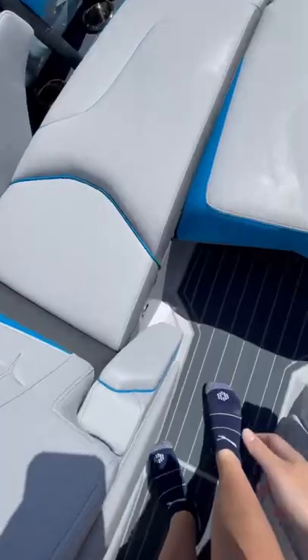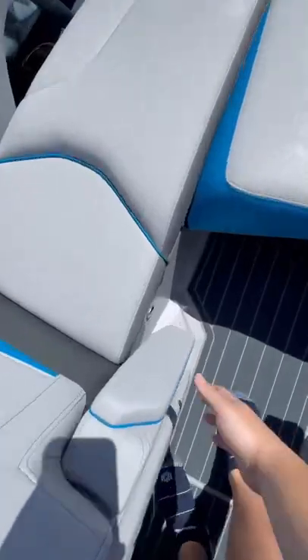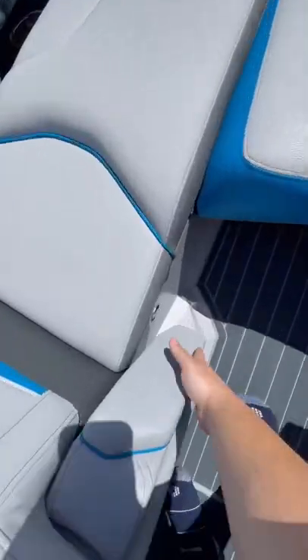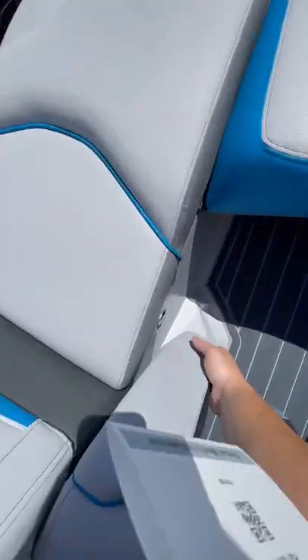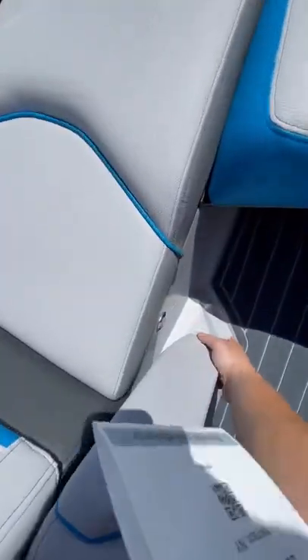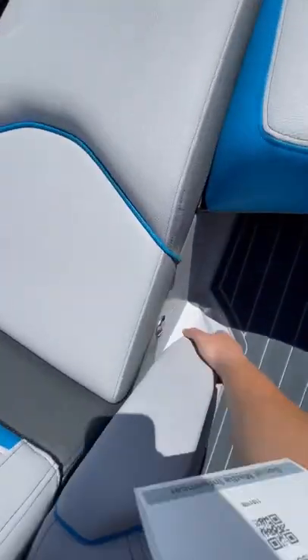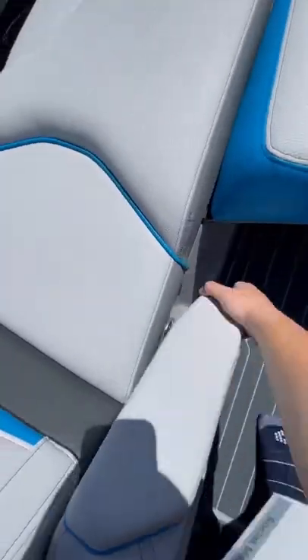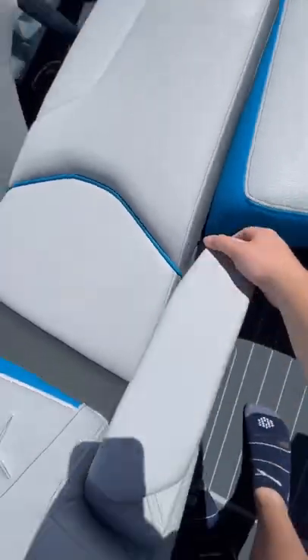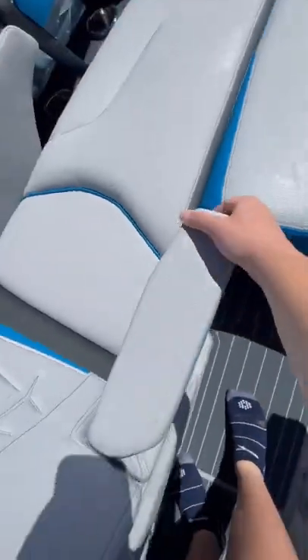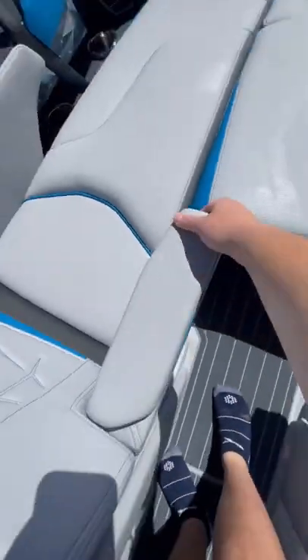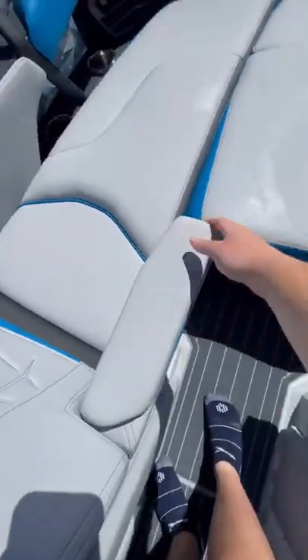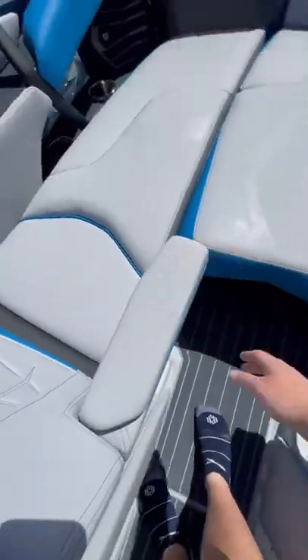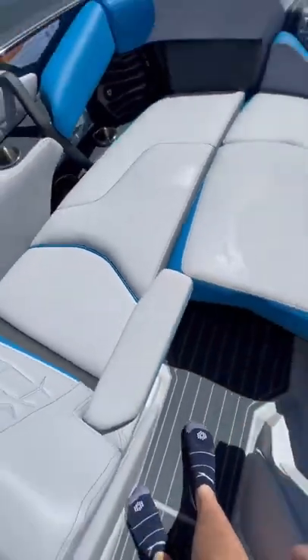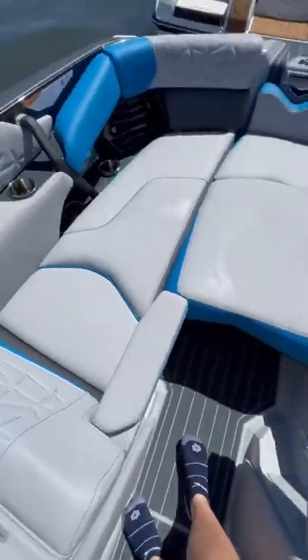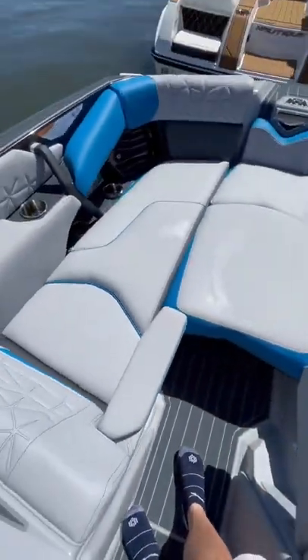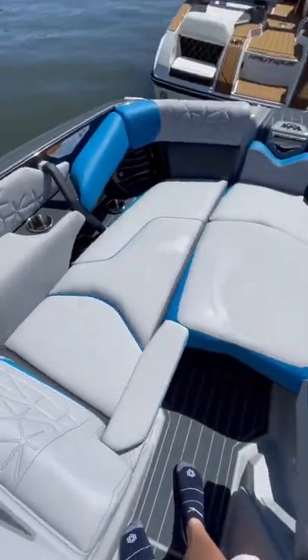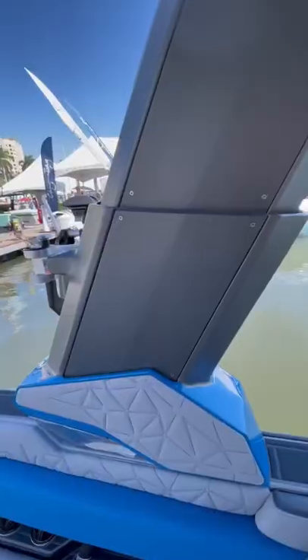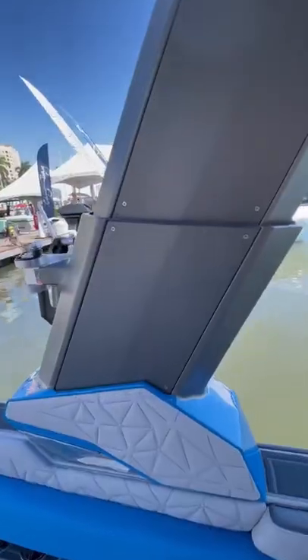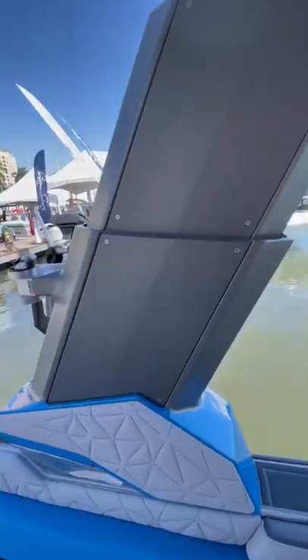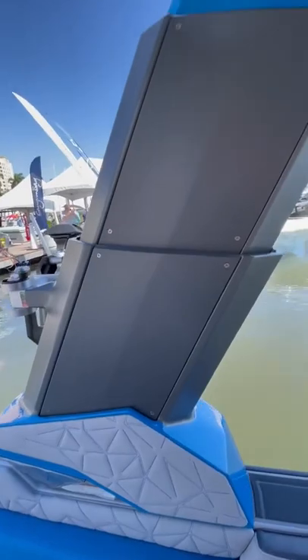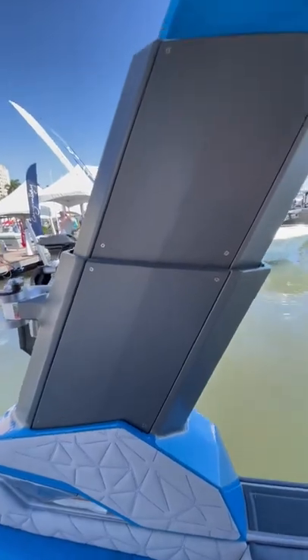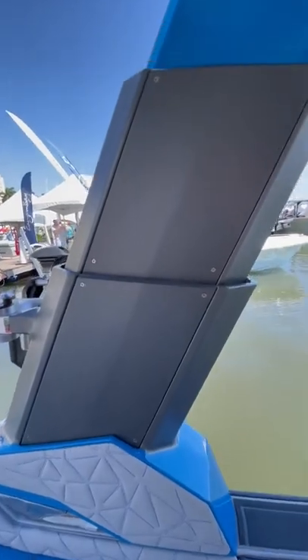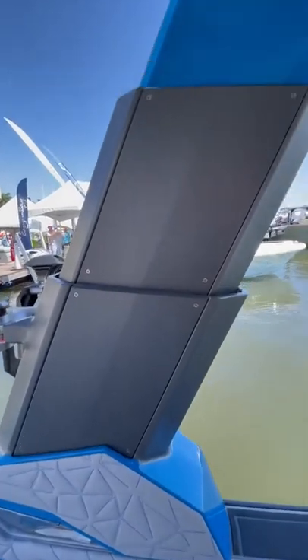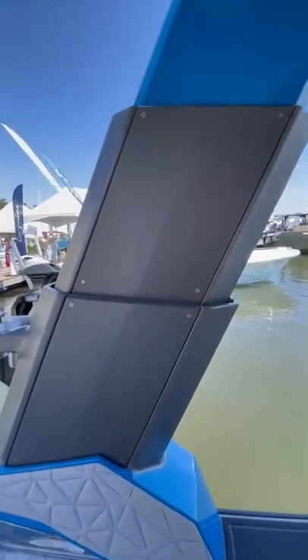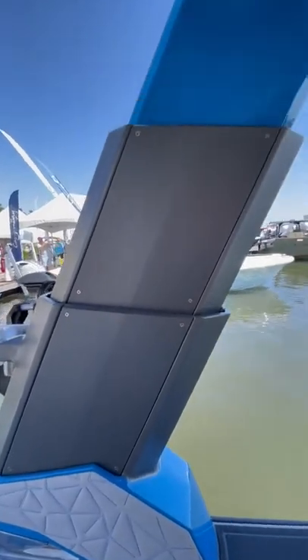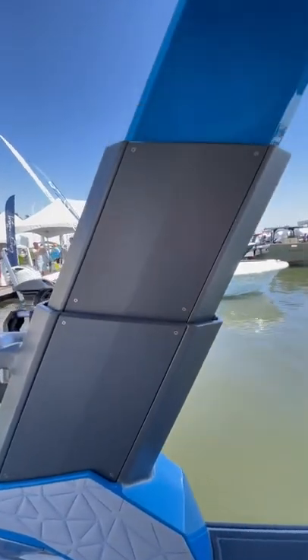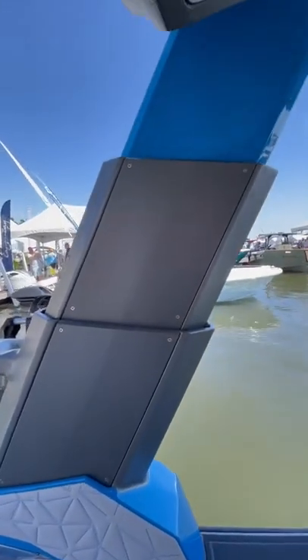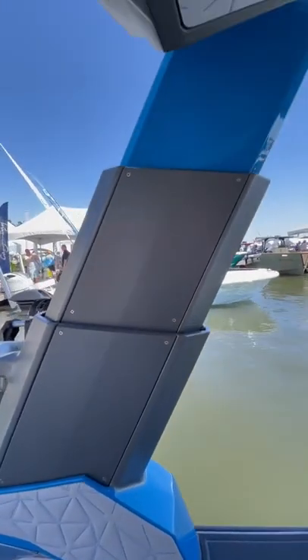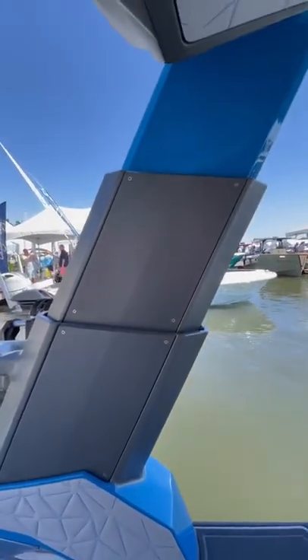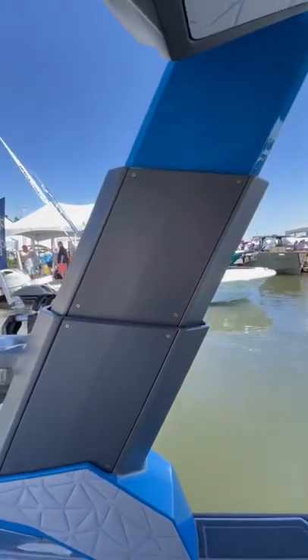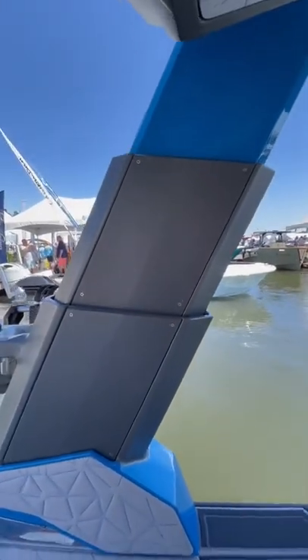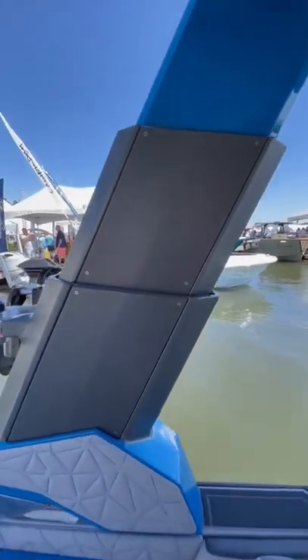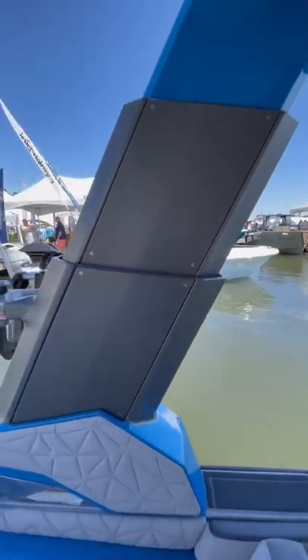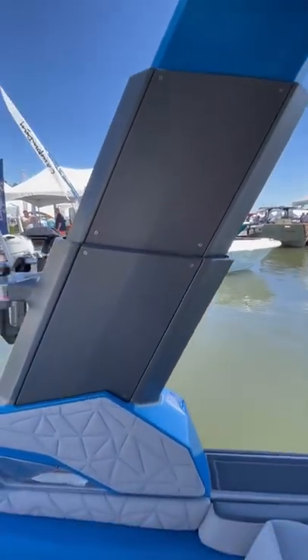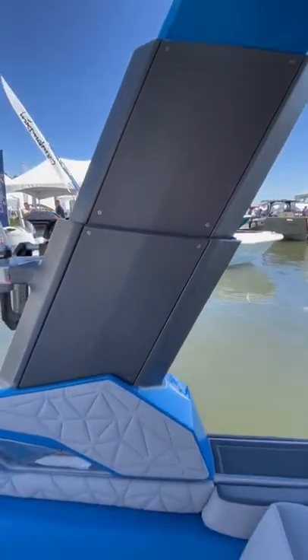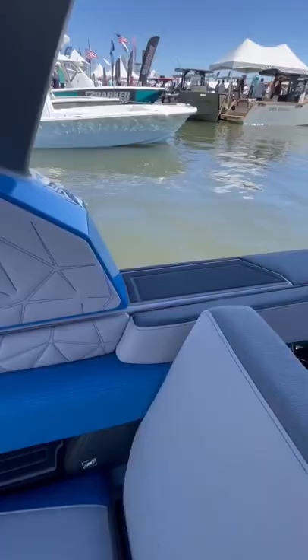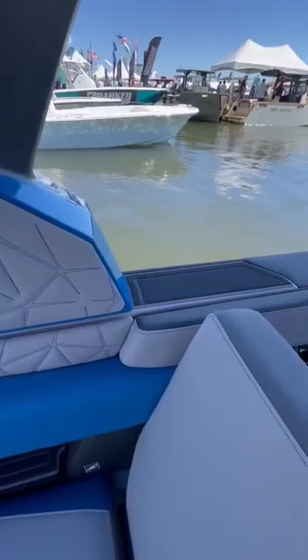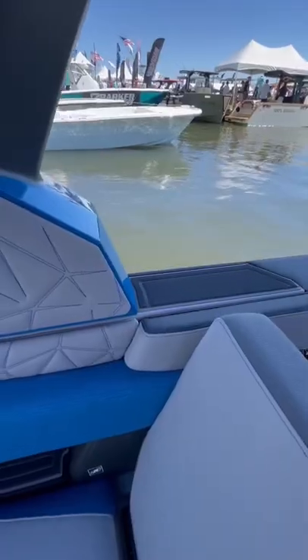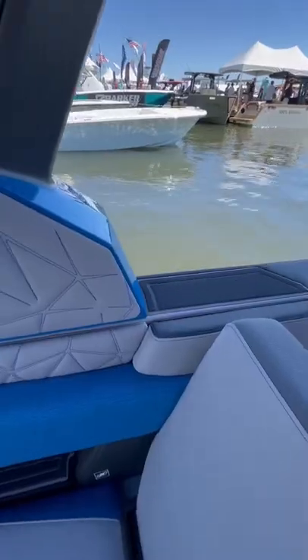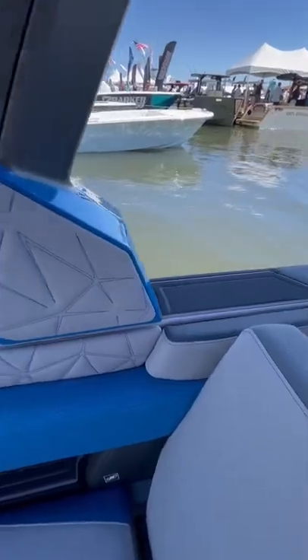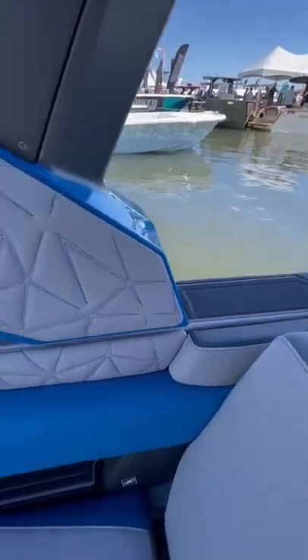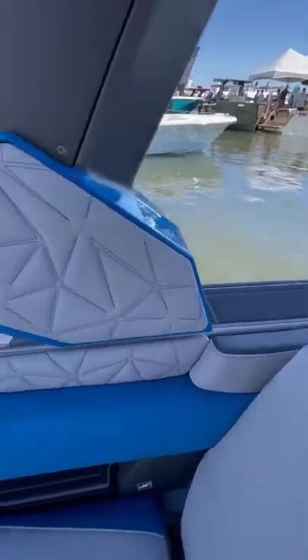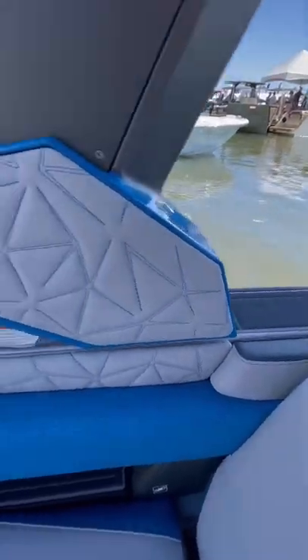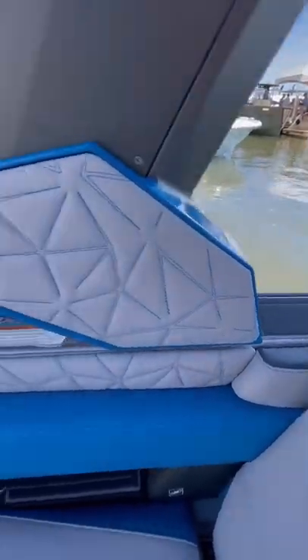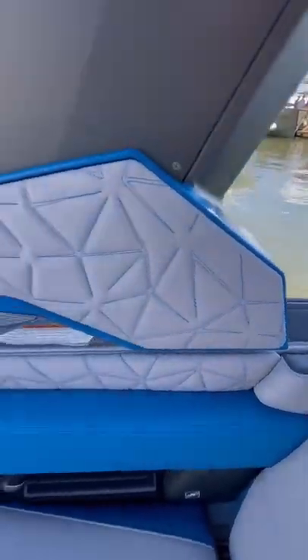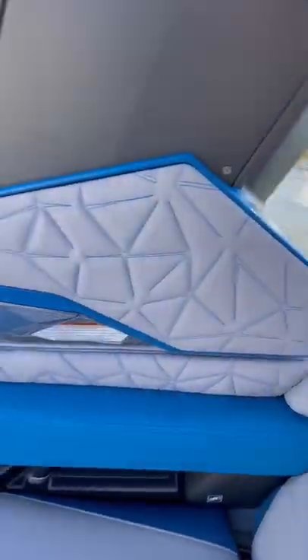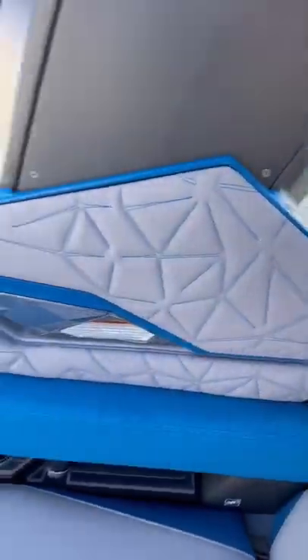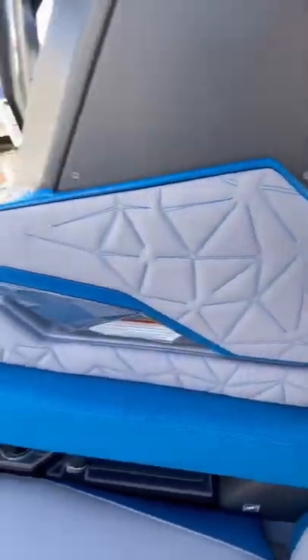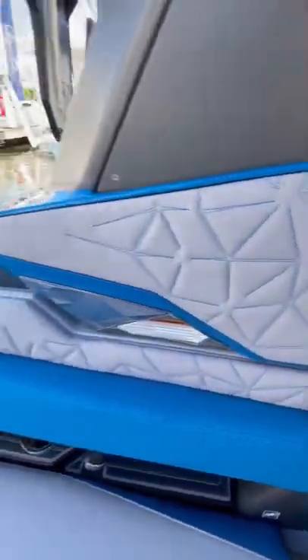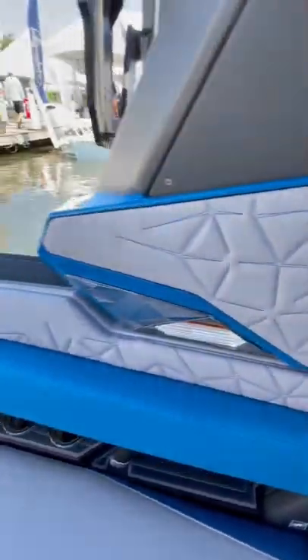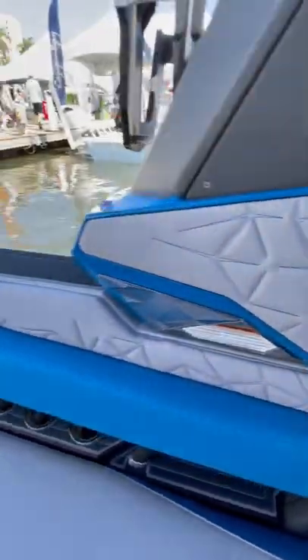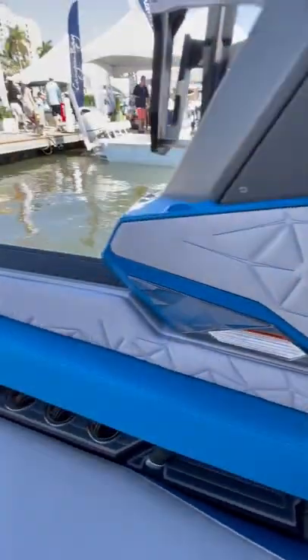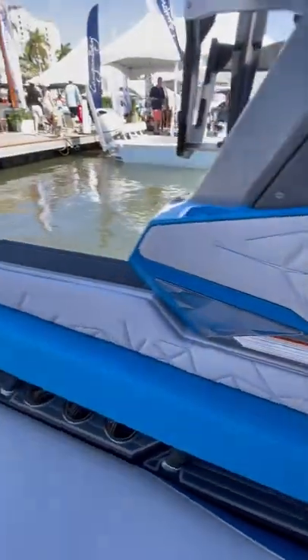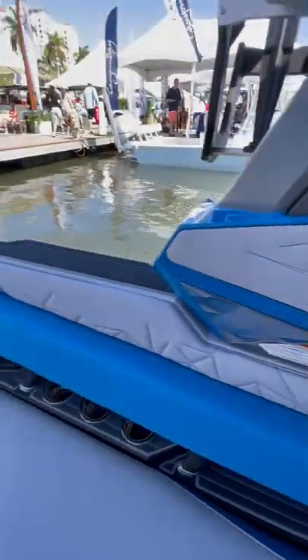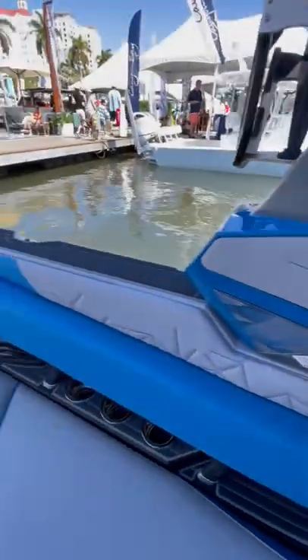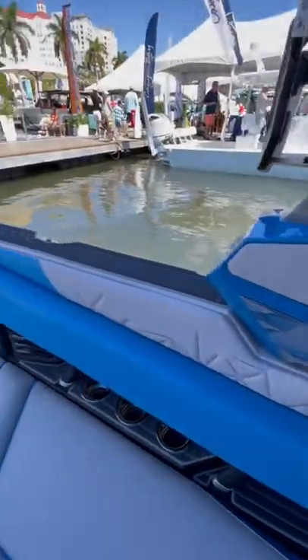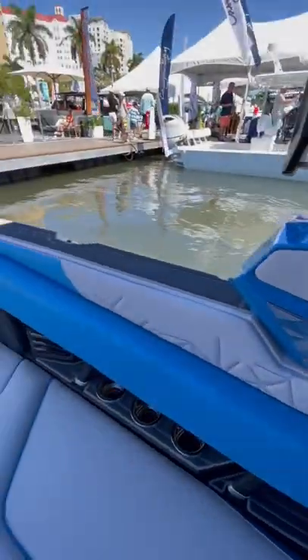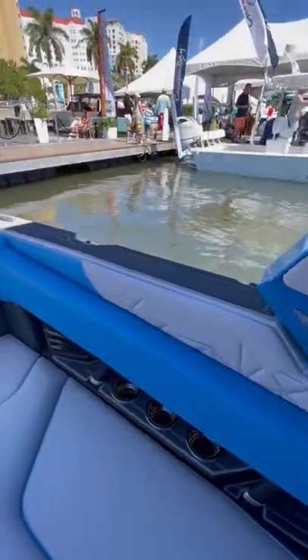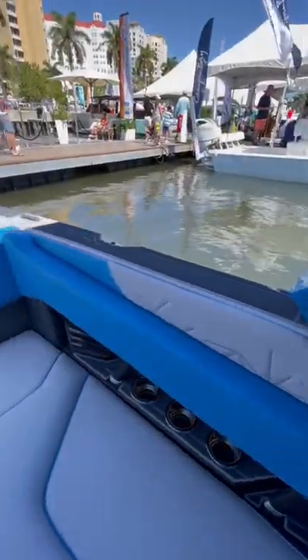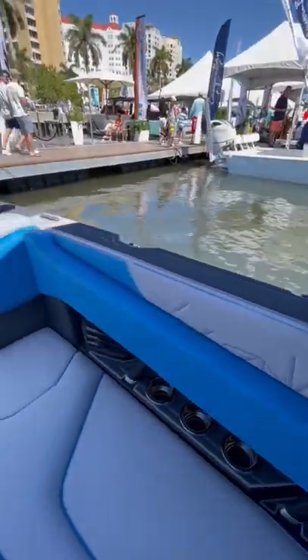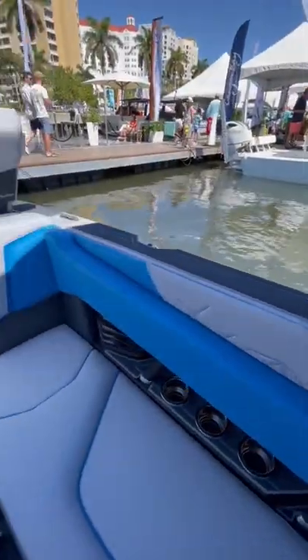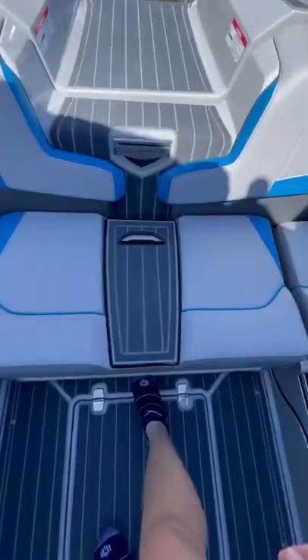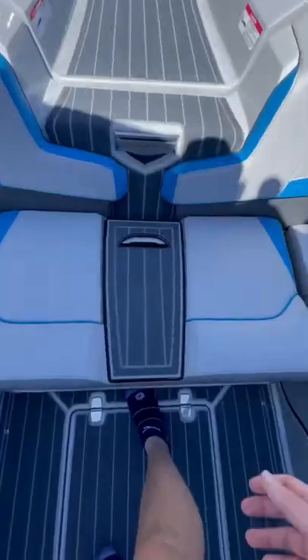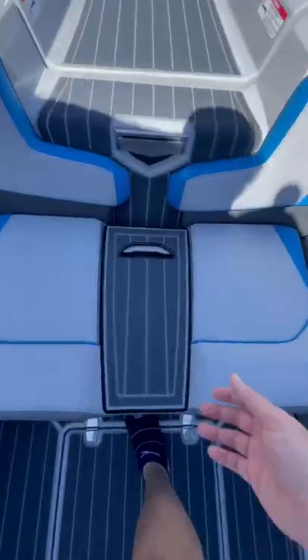Probably the coolest feature on this boat is the power retracting tower. At the push of a button the entire tower can be raised or lowered.